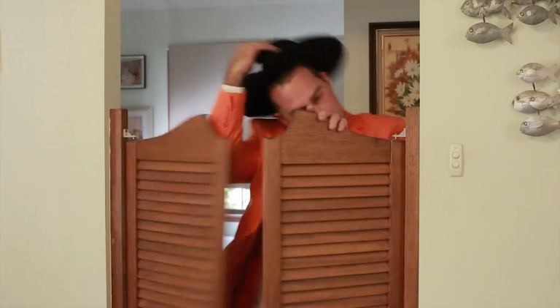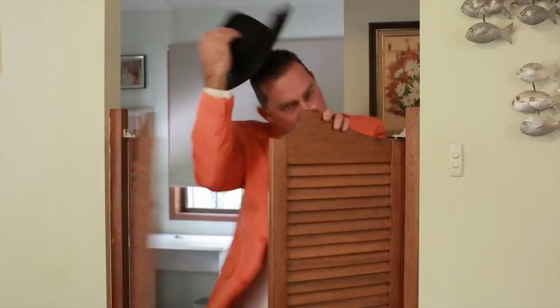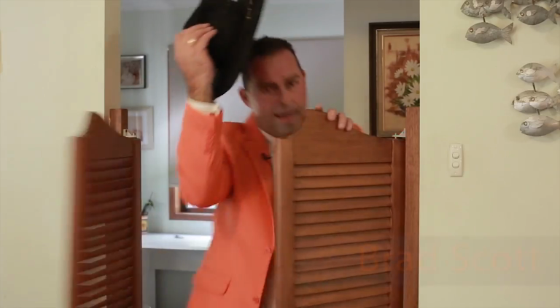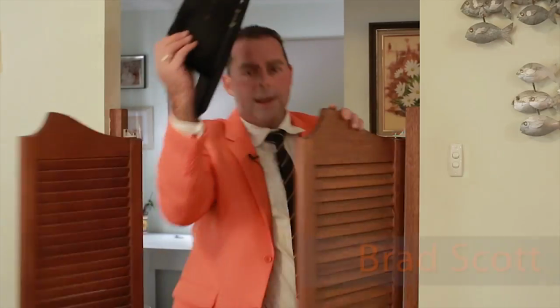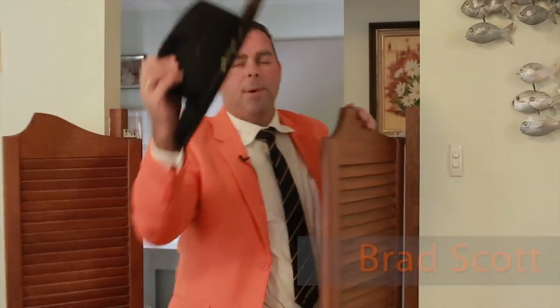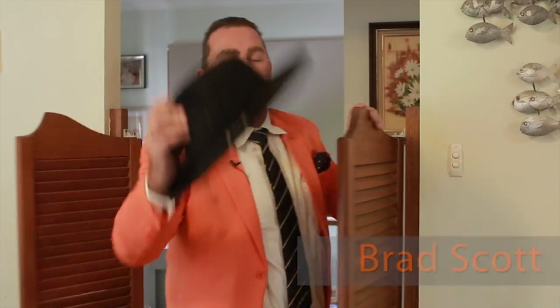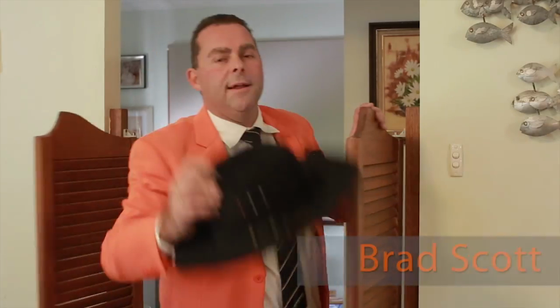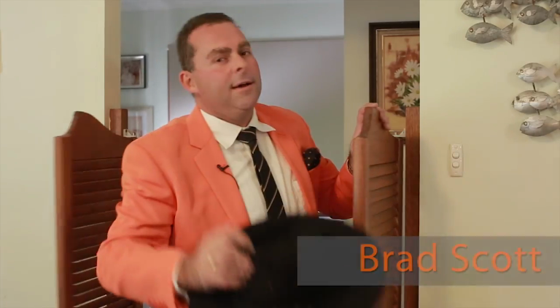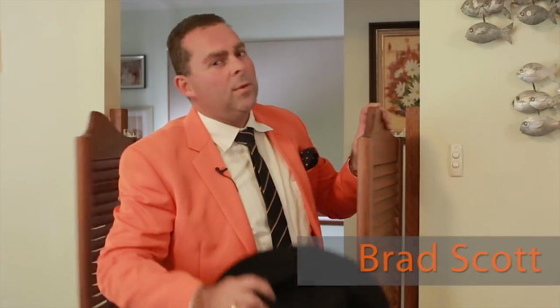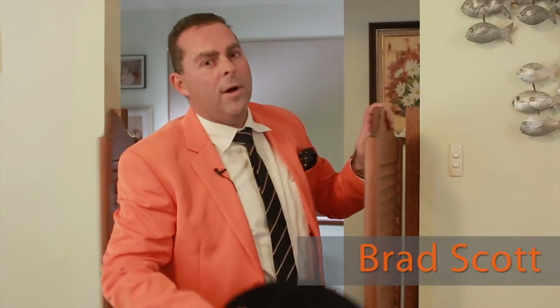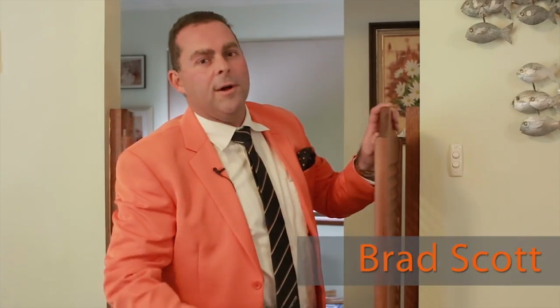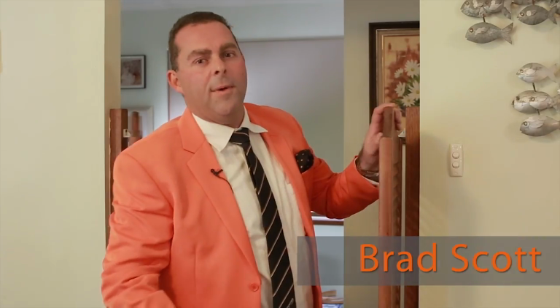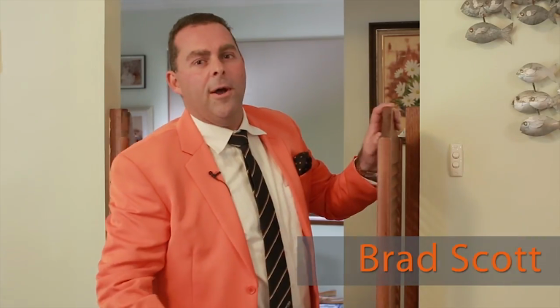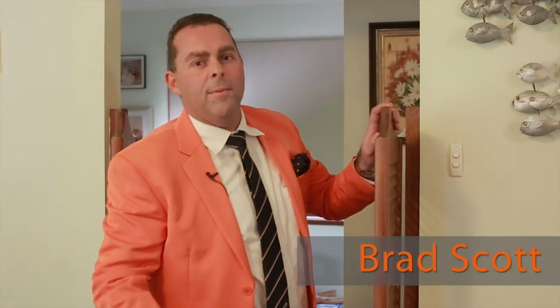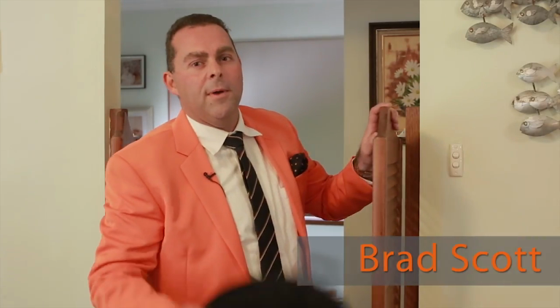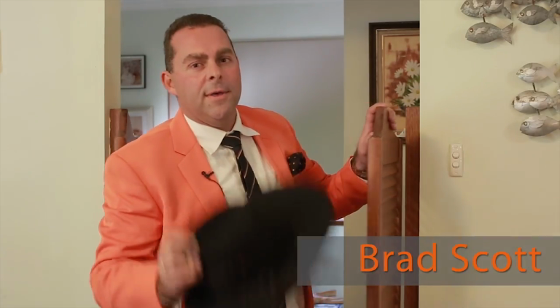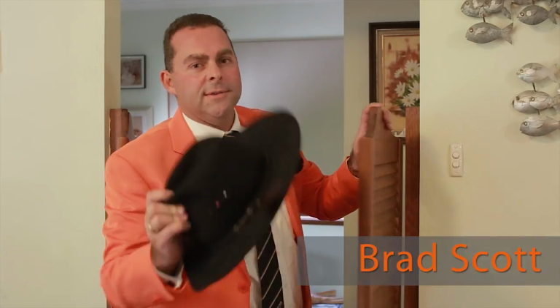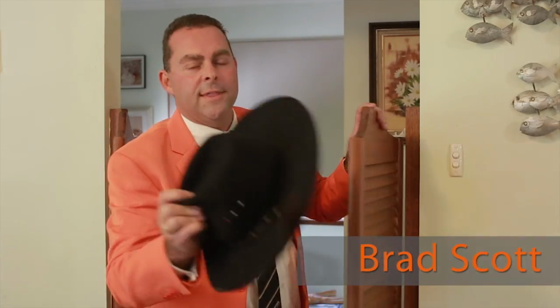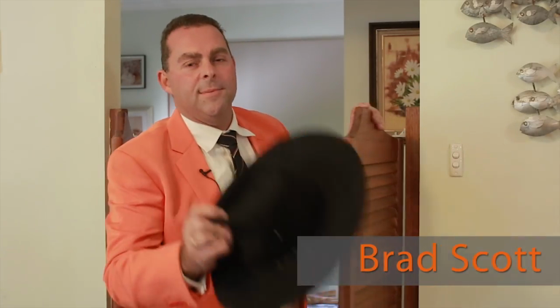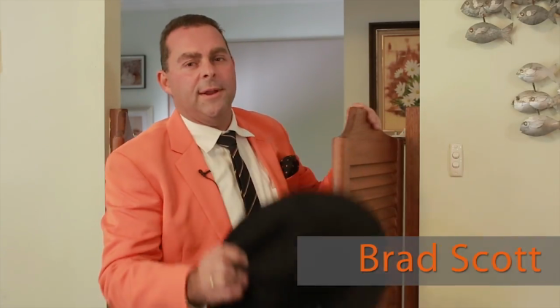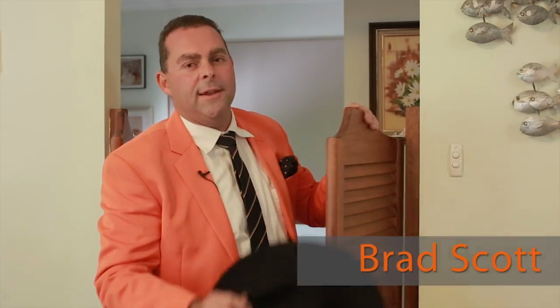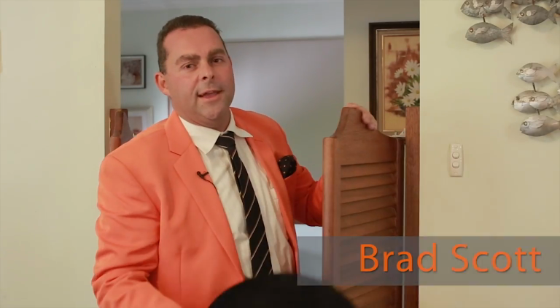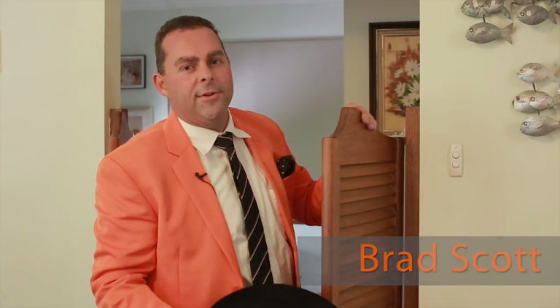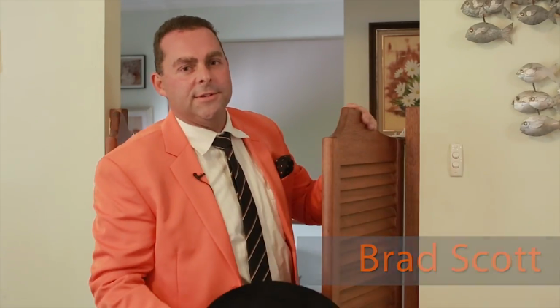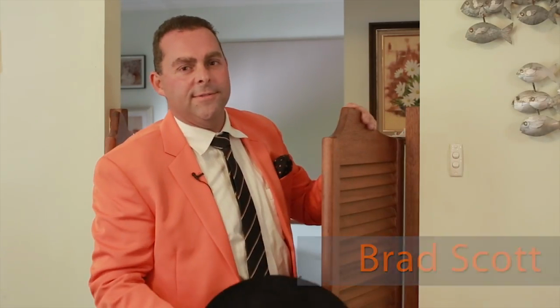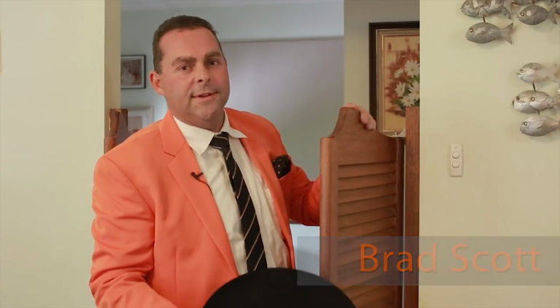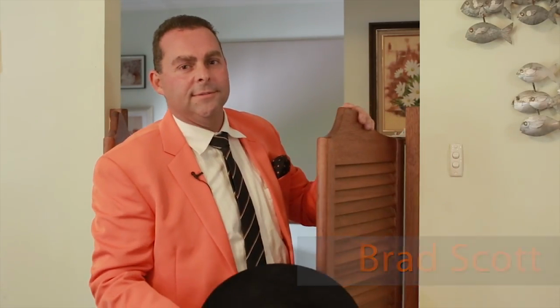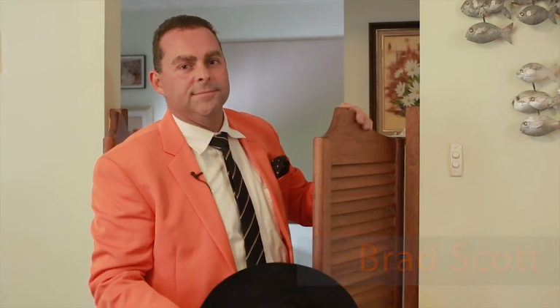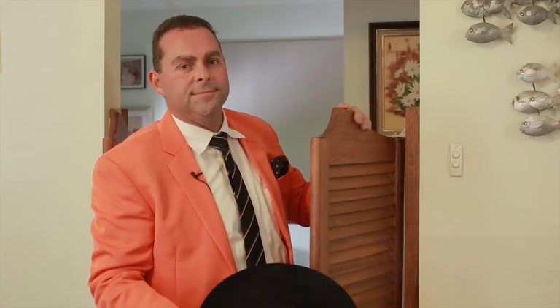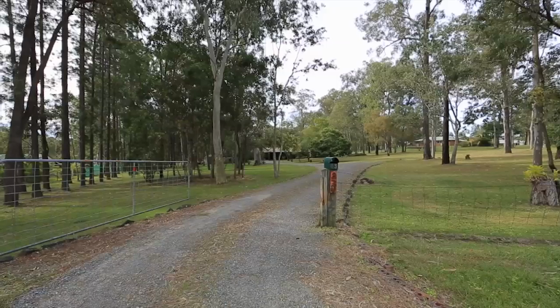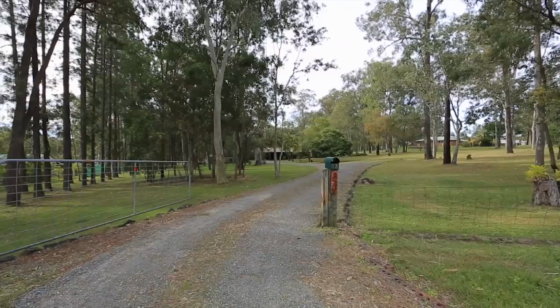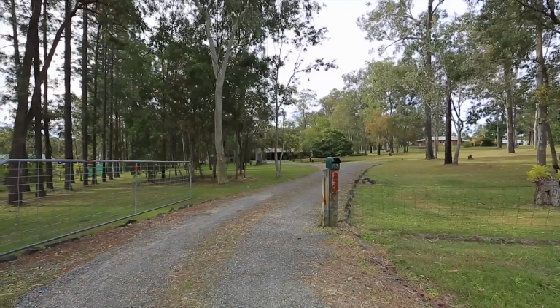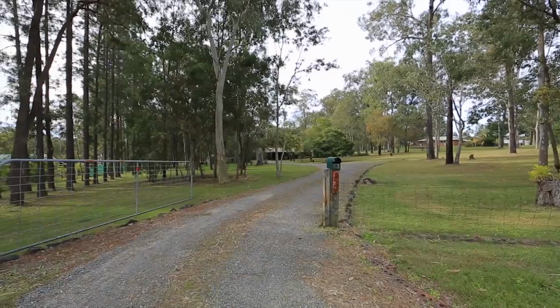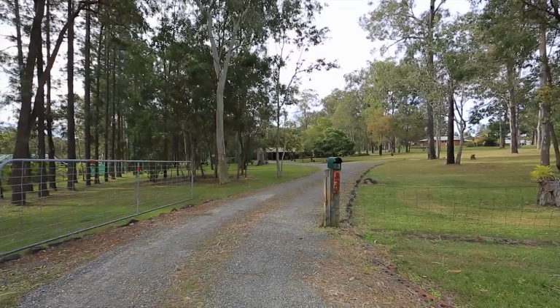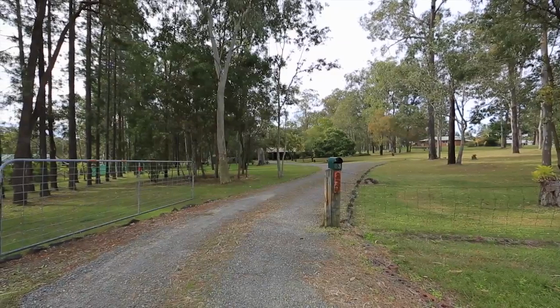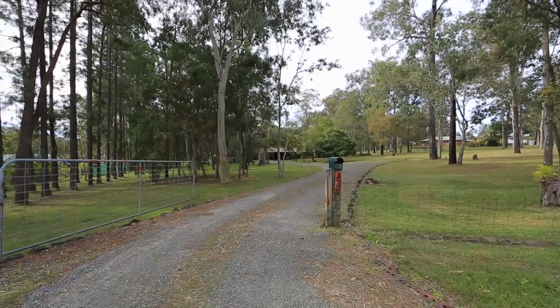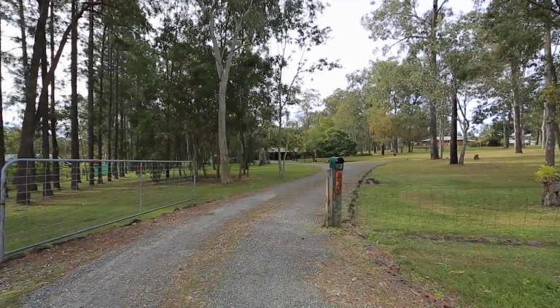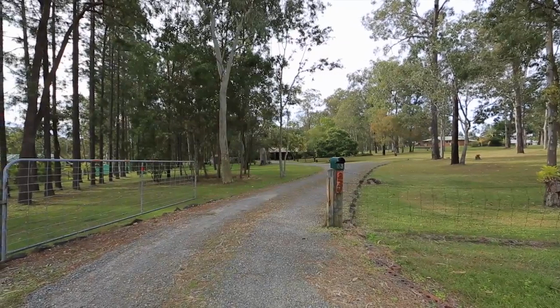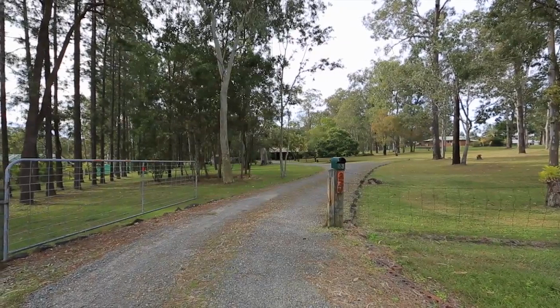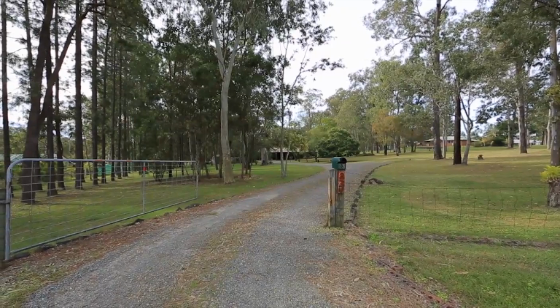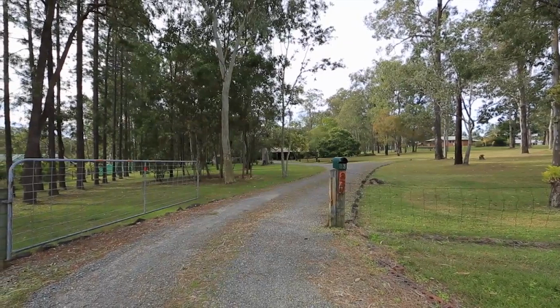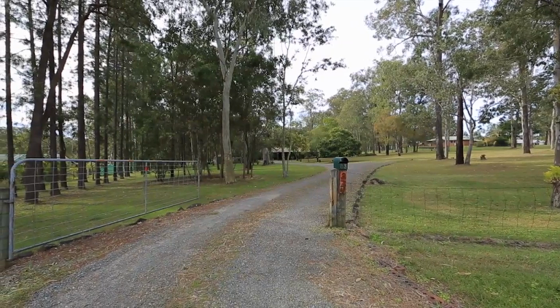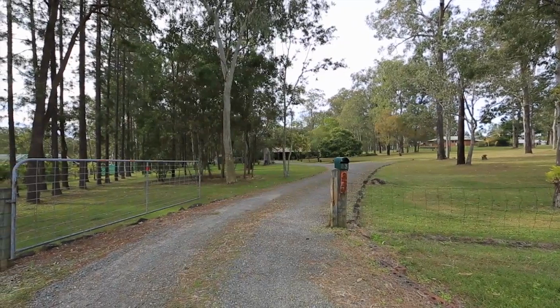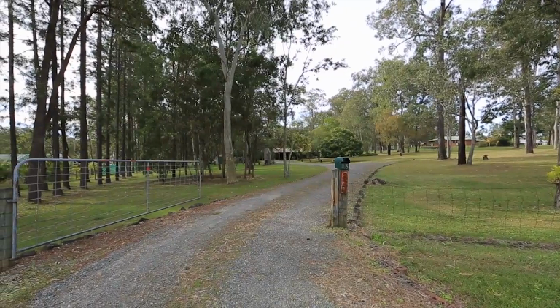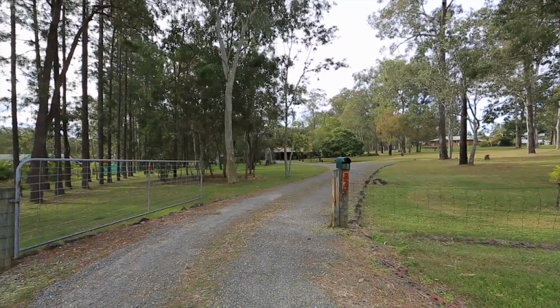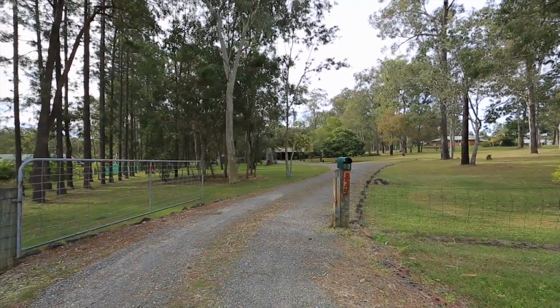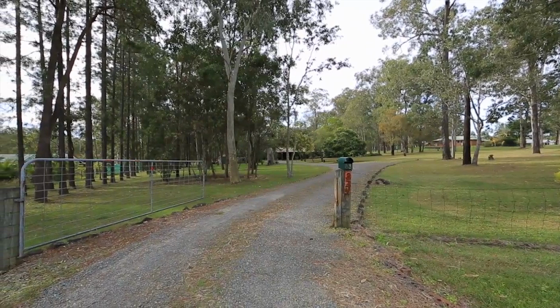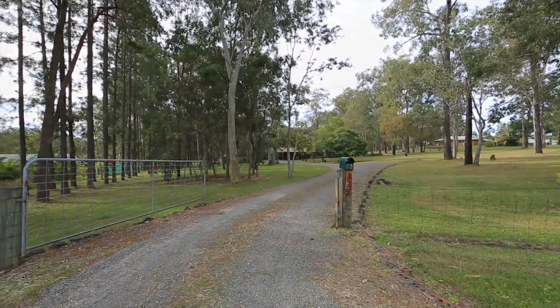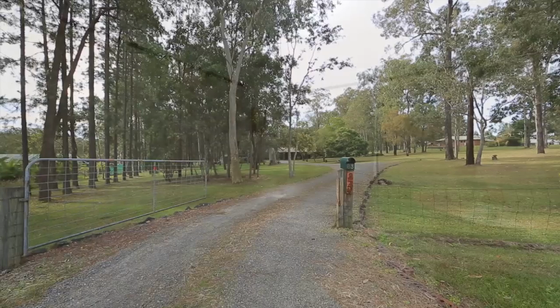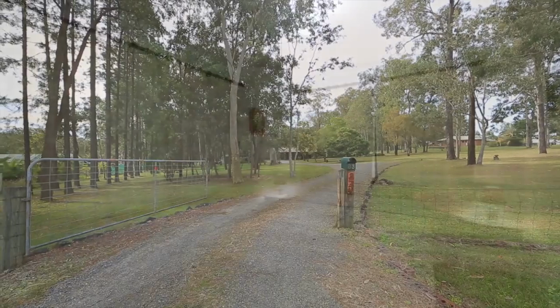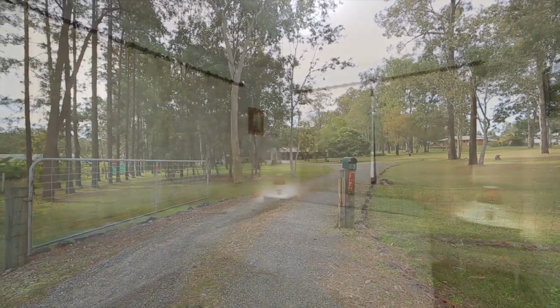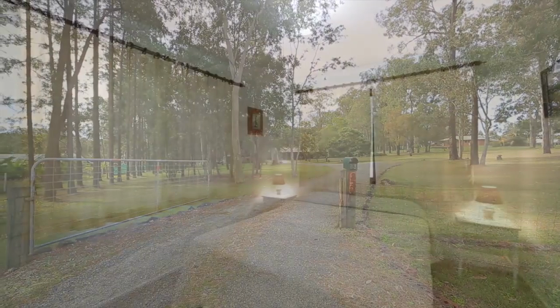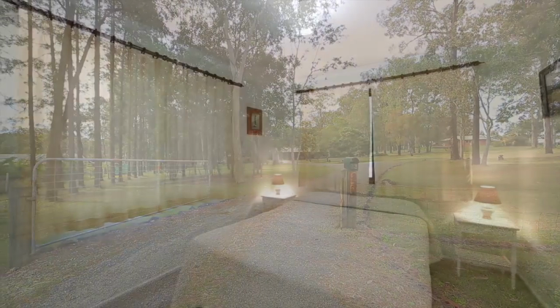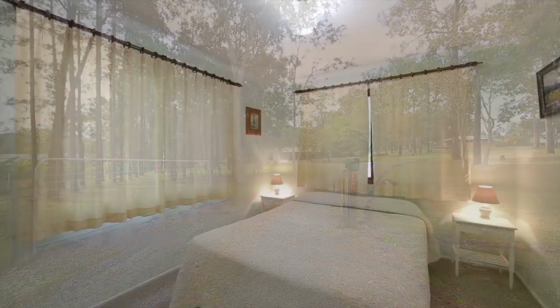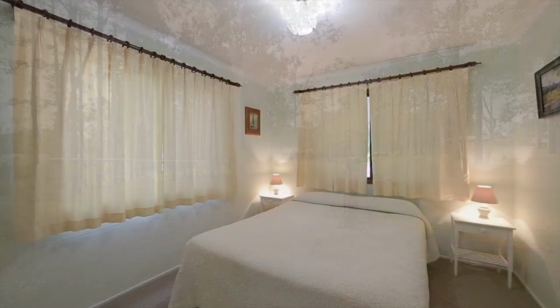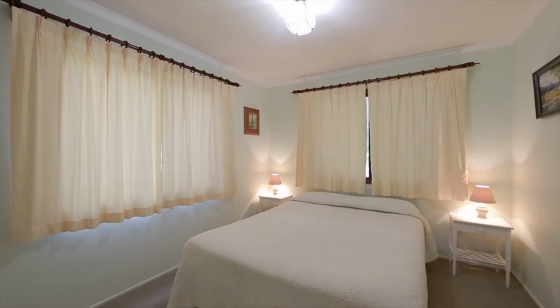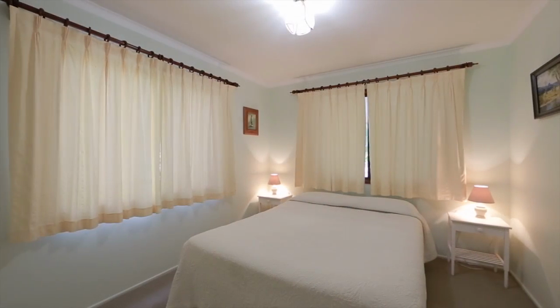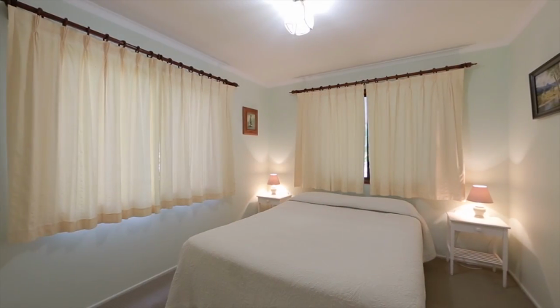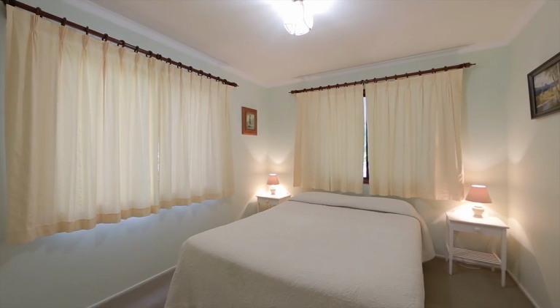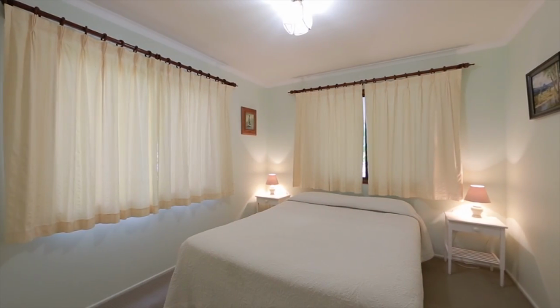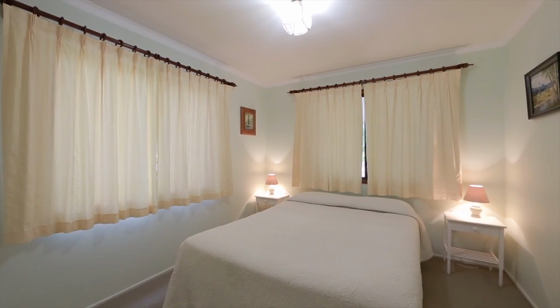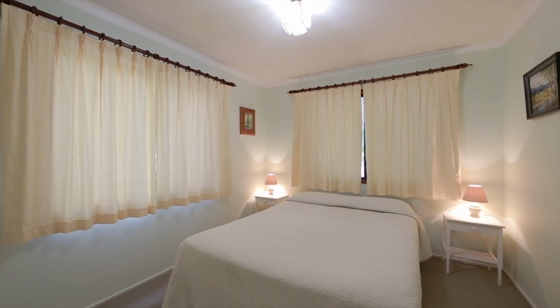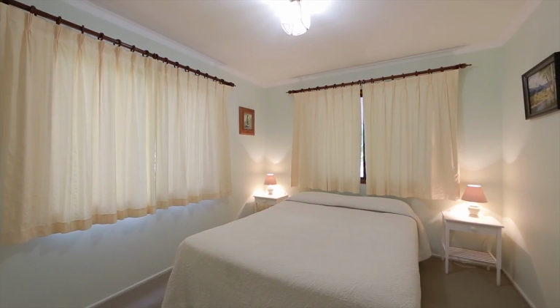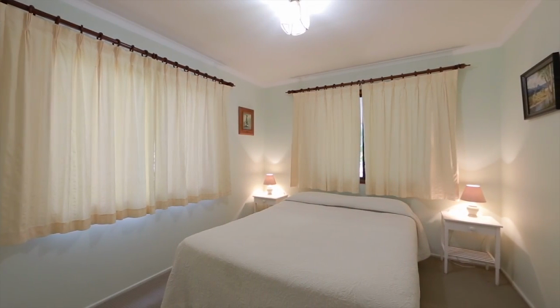Howdy partner and welcome home. There's nothing better than acreage living. This home has never been offered for sale before — these are the original owners, built in 1983.